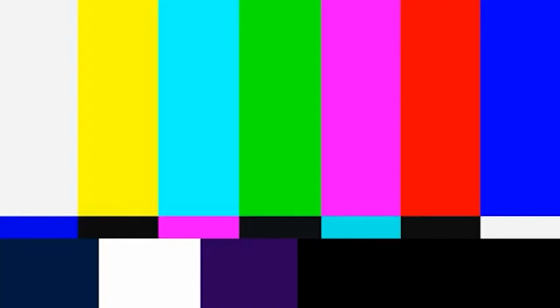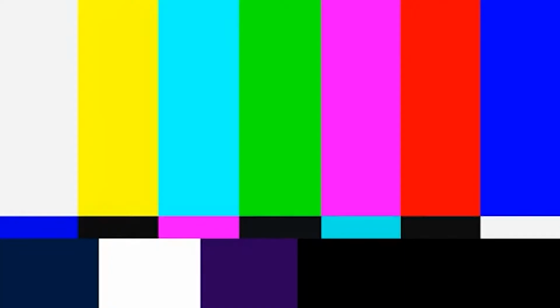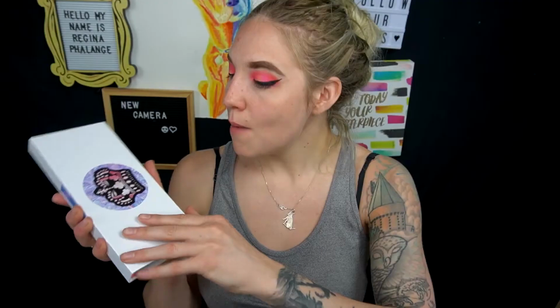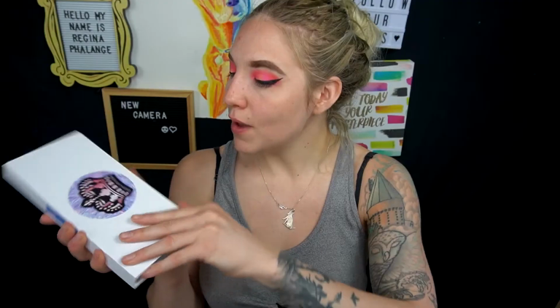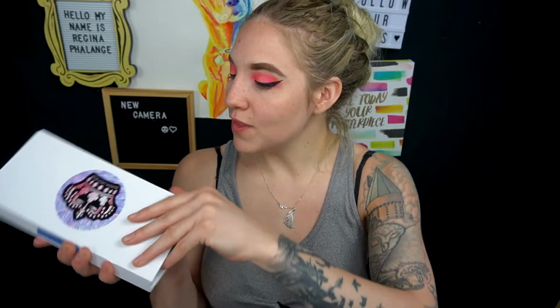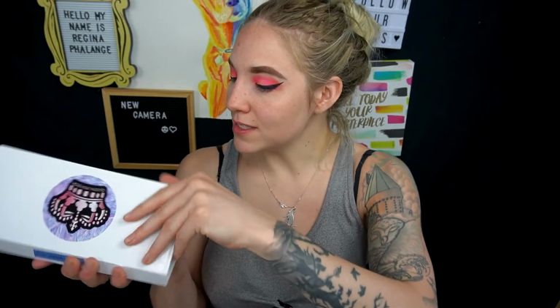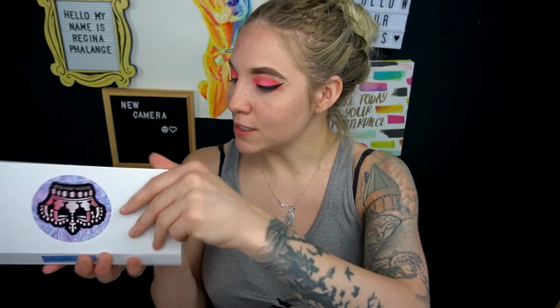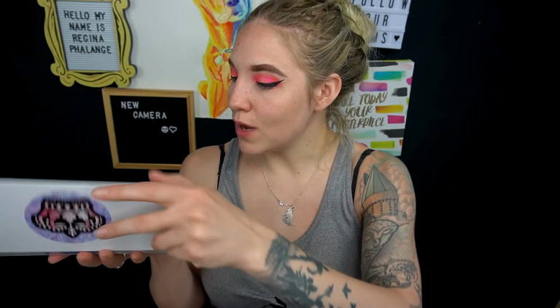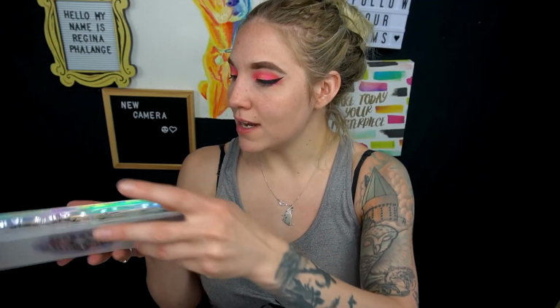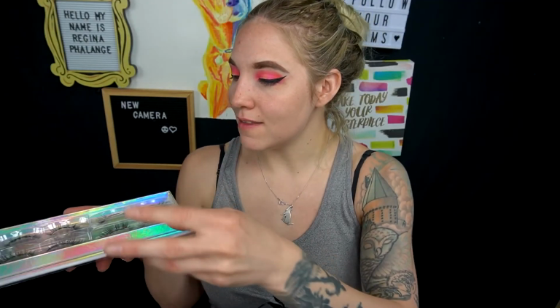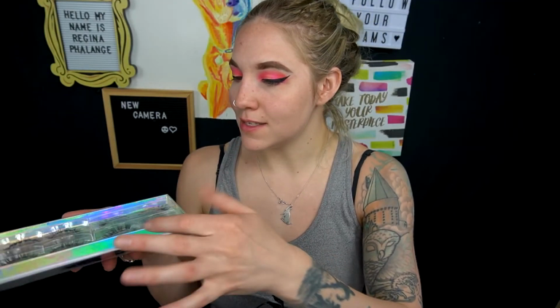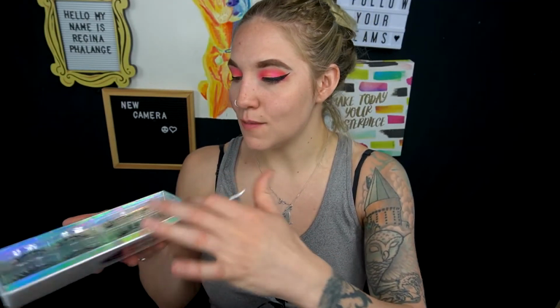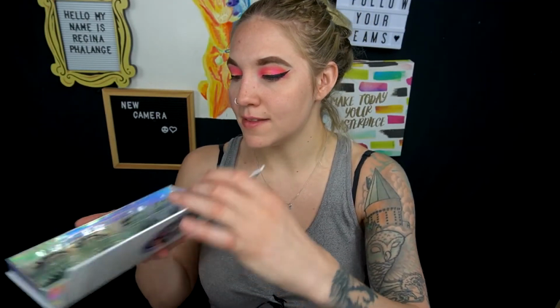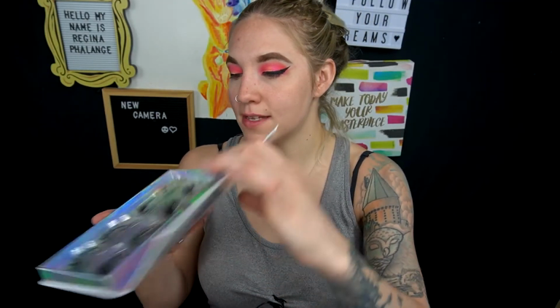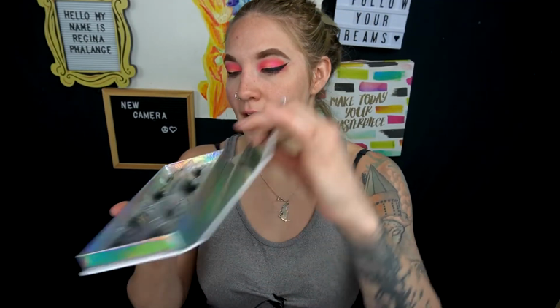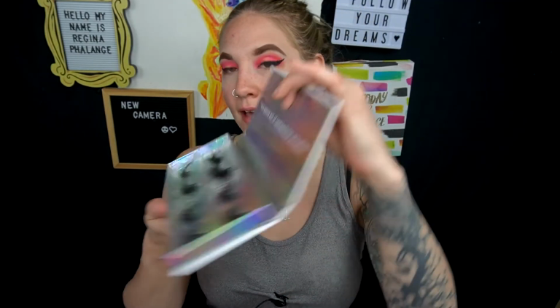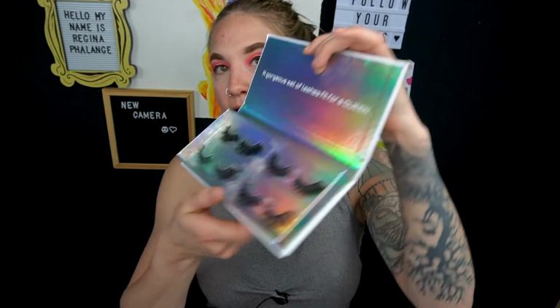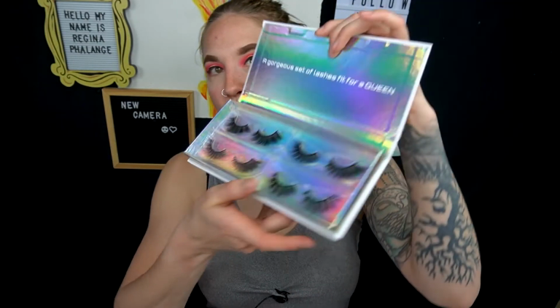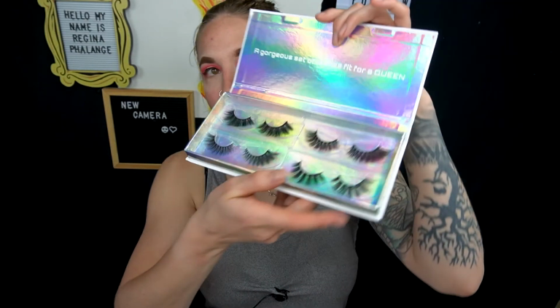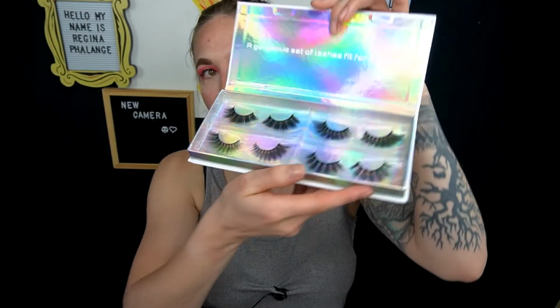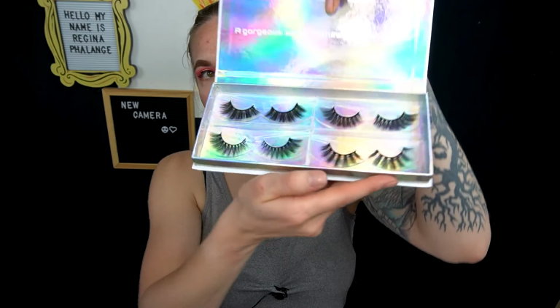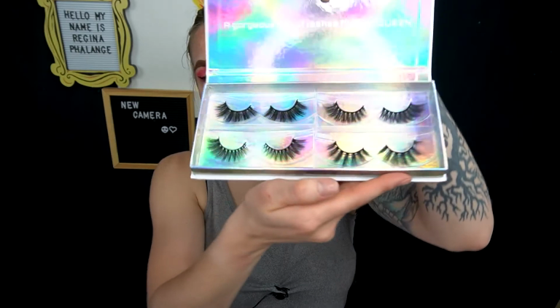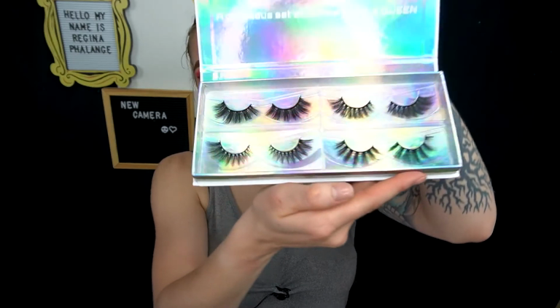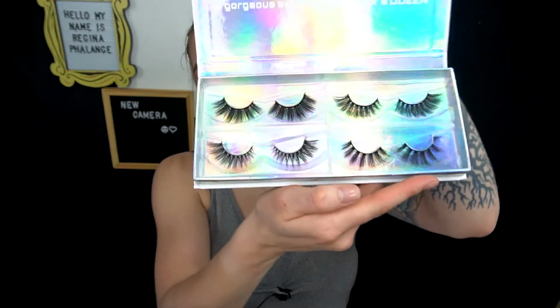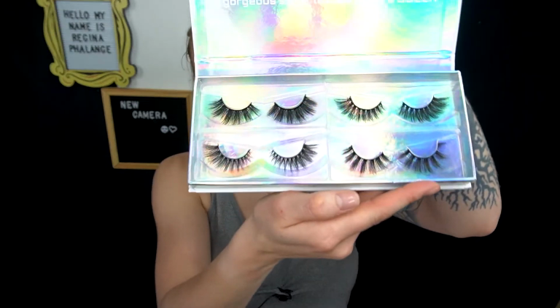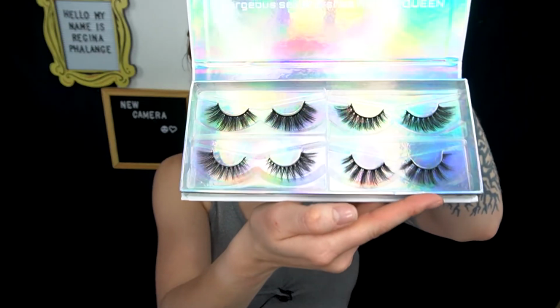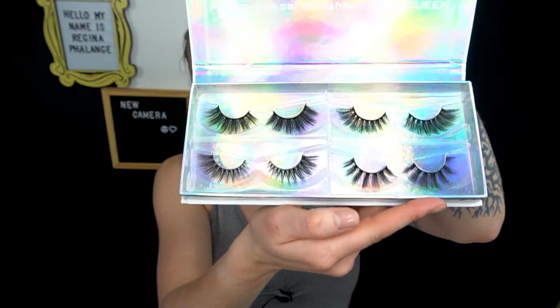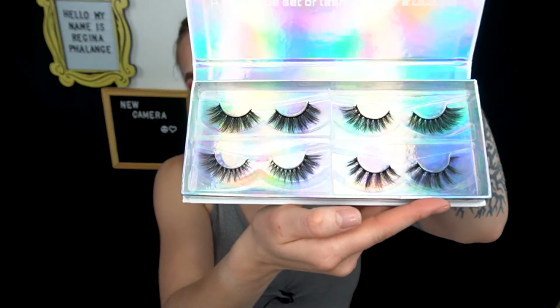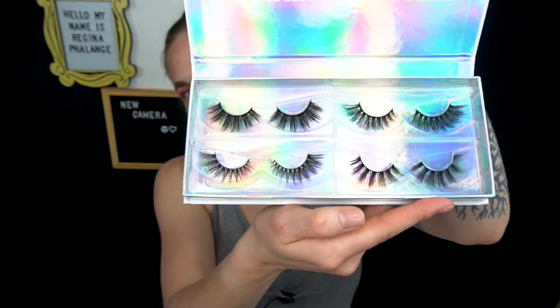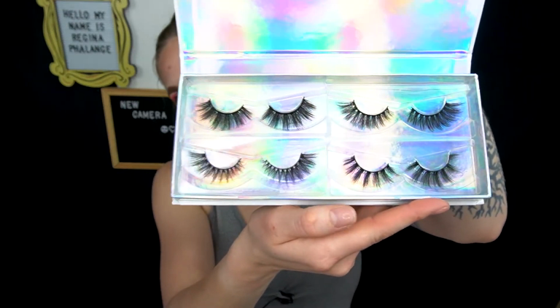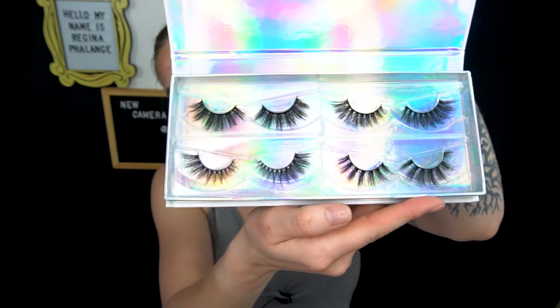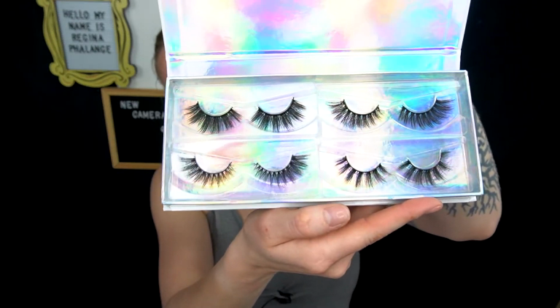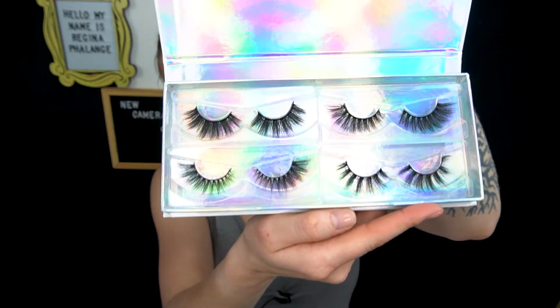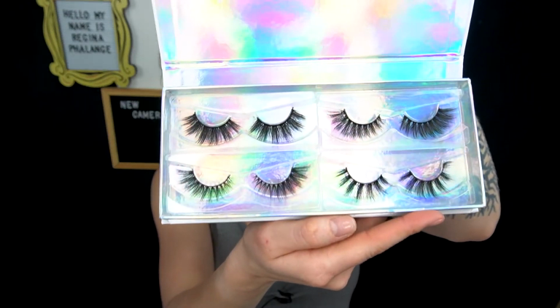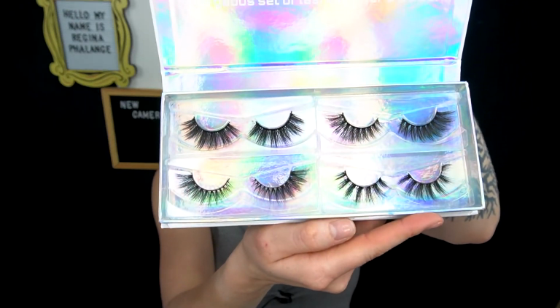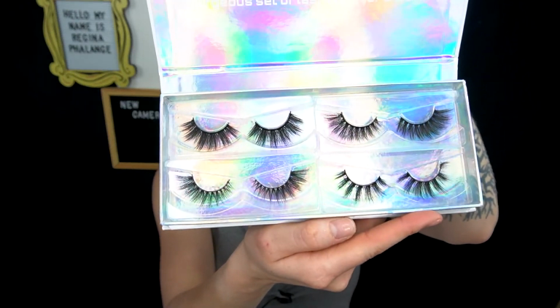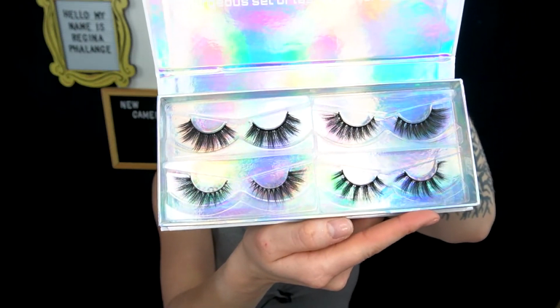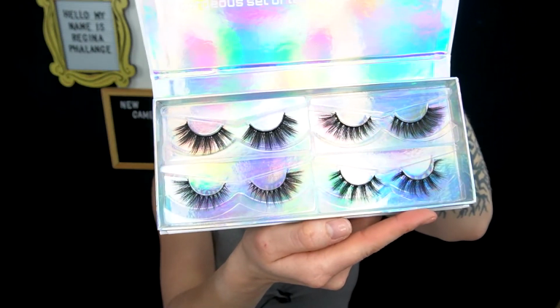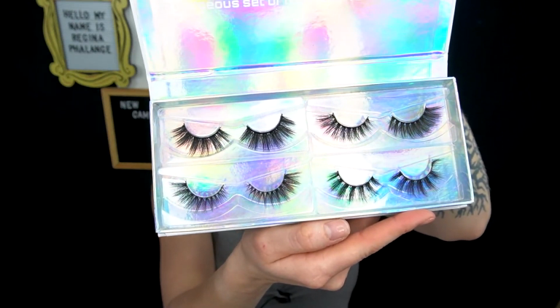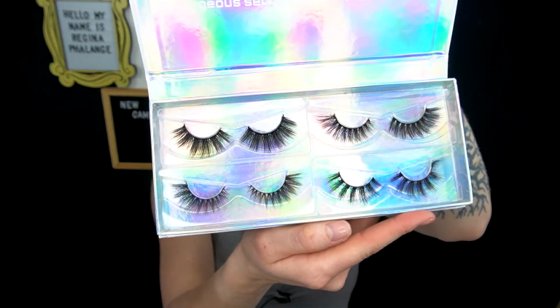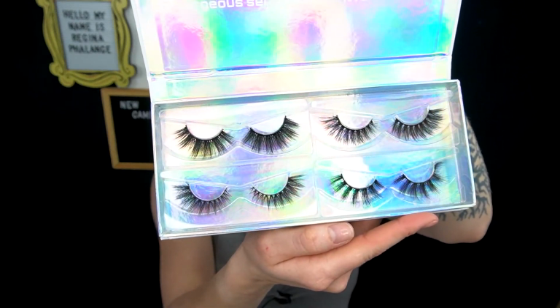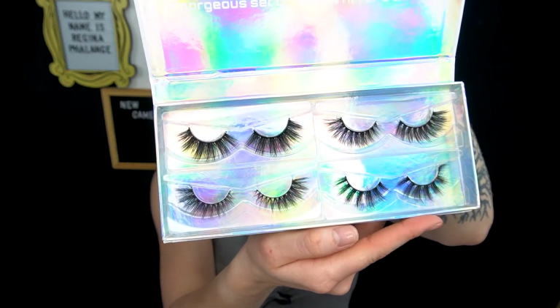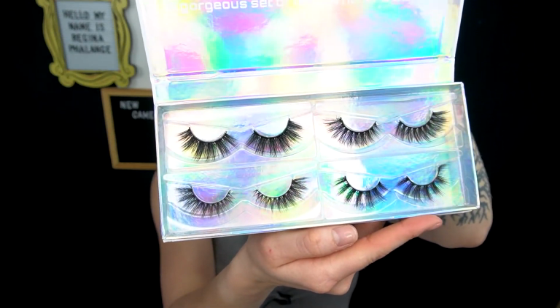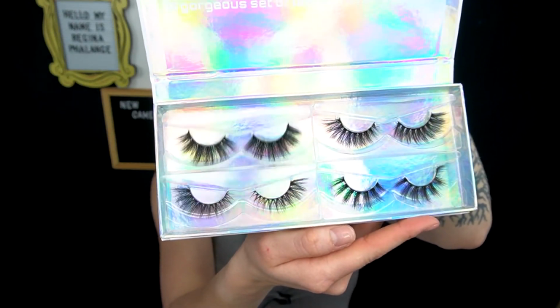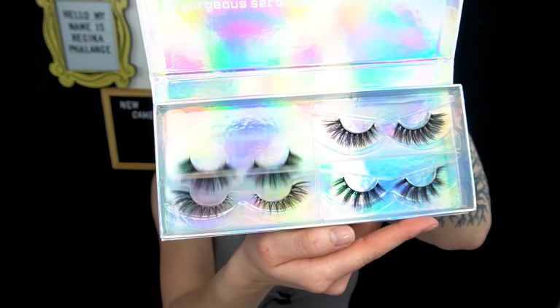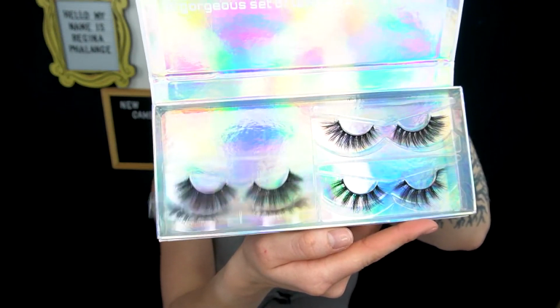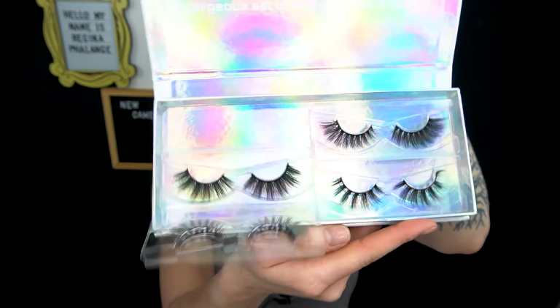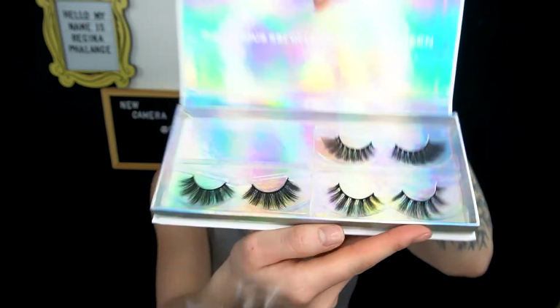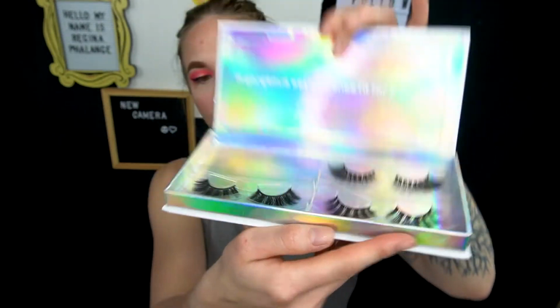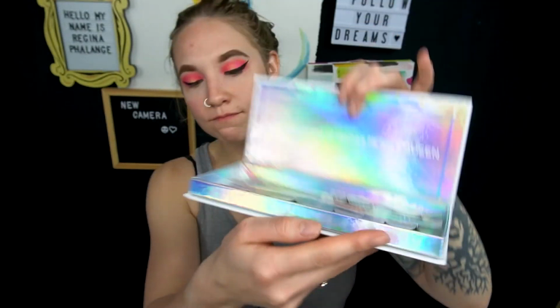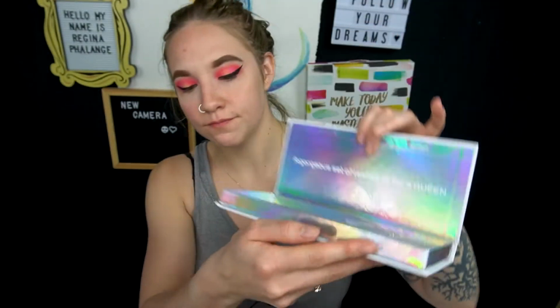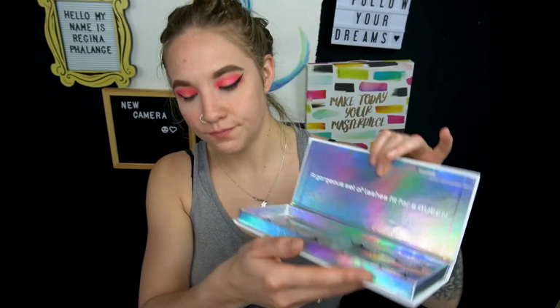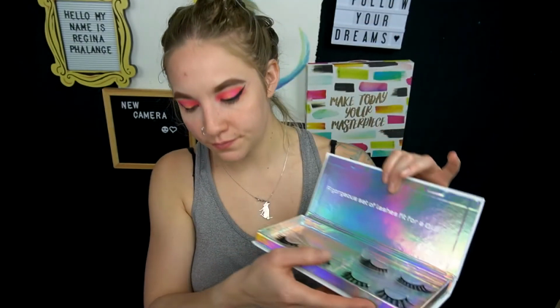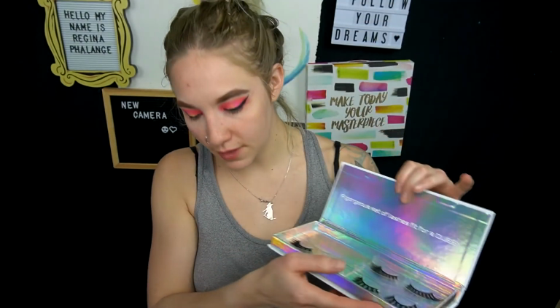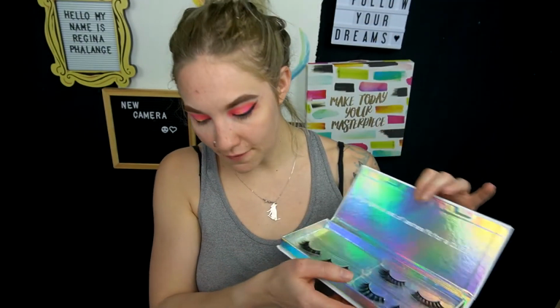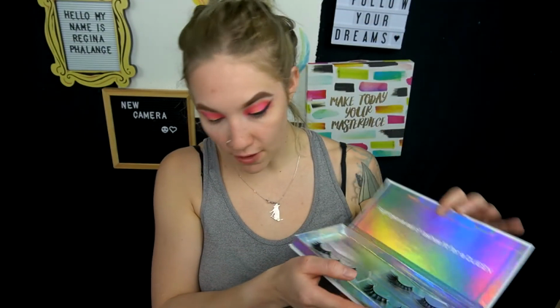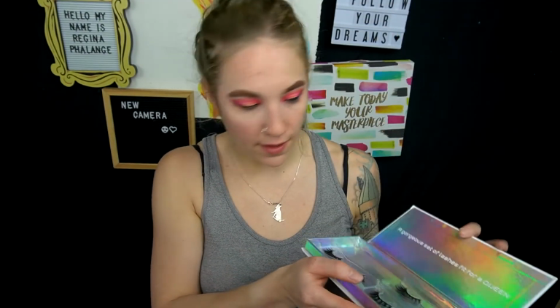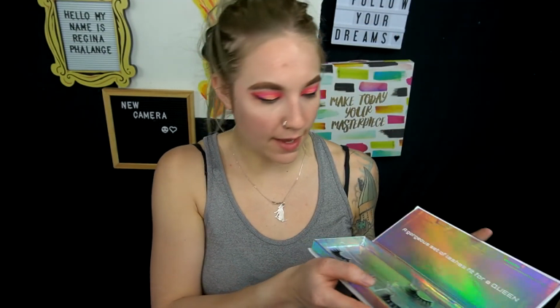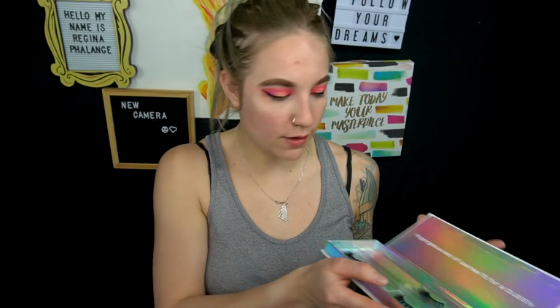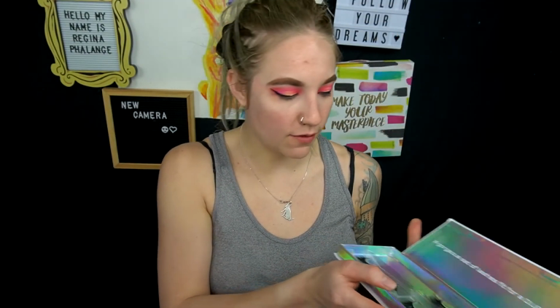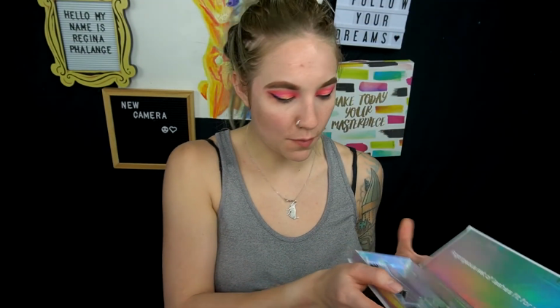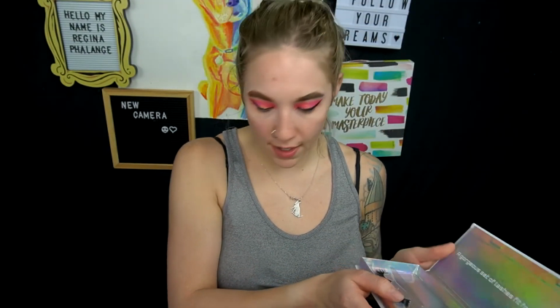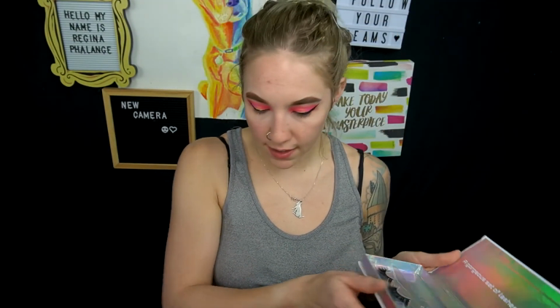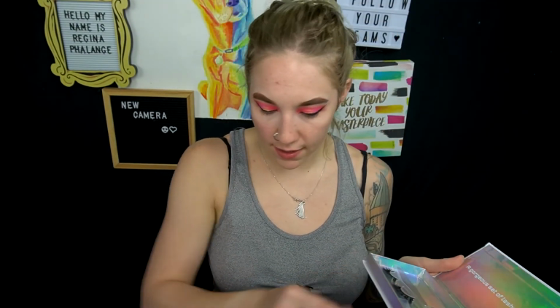But this is what this month's eyelashes look like. They are absolutely falling out of the package.